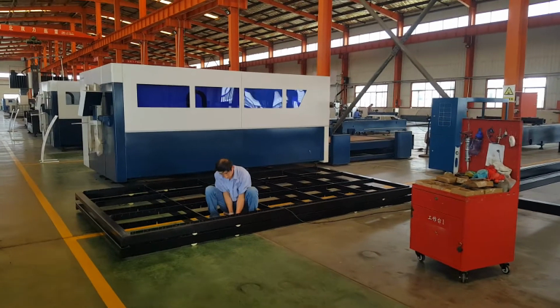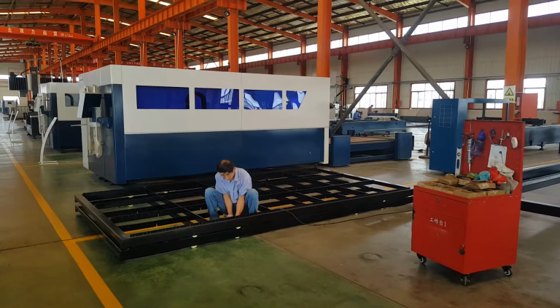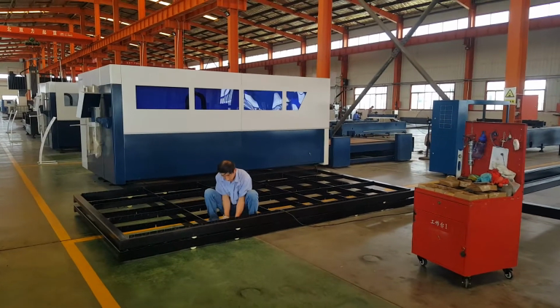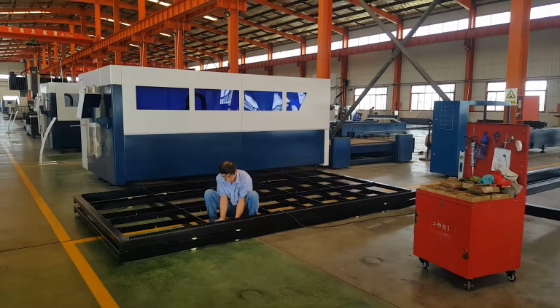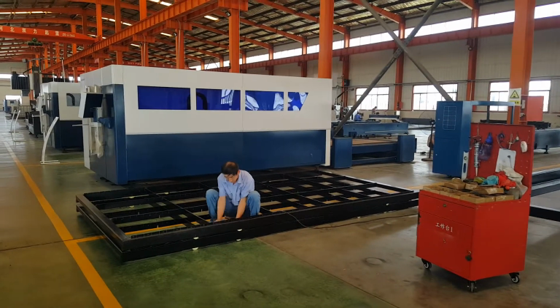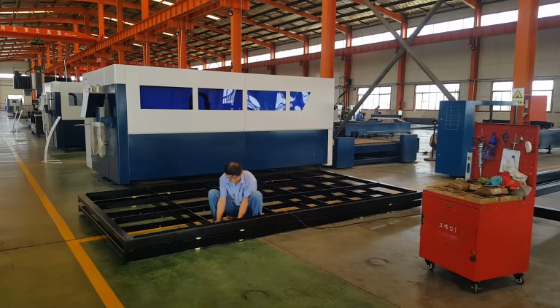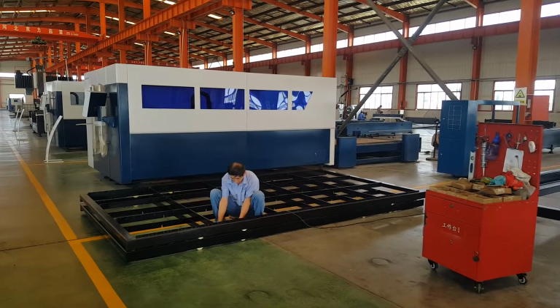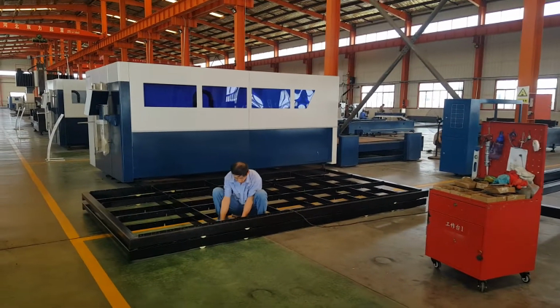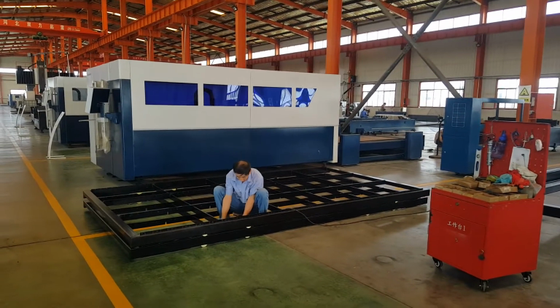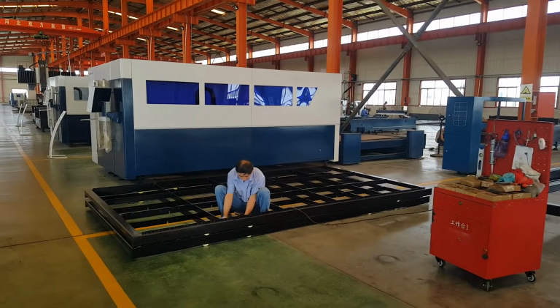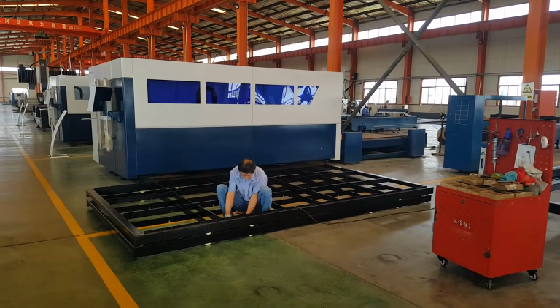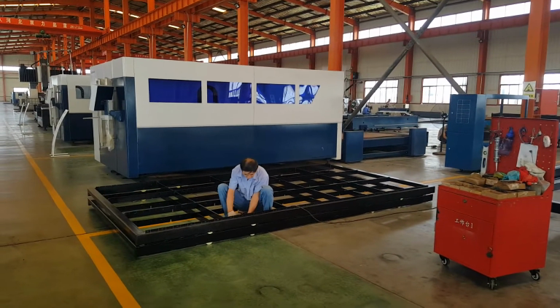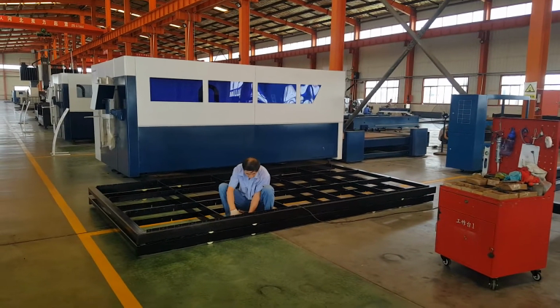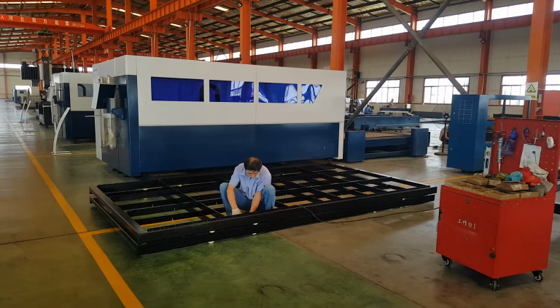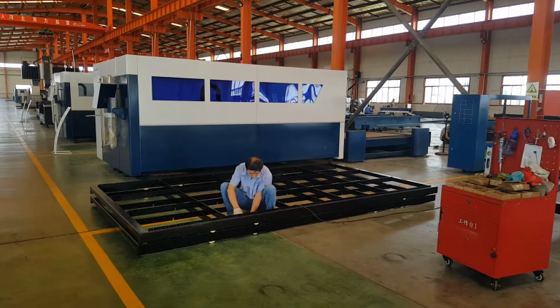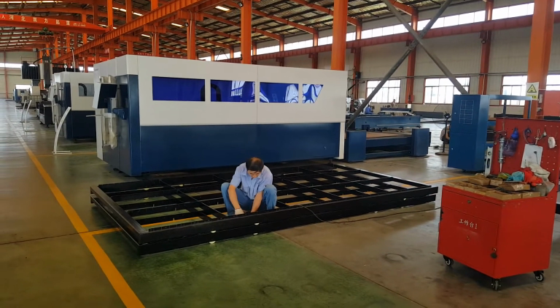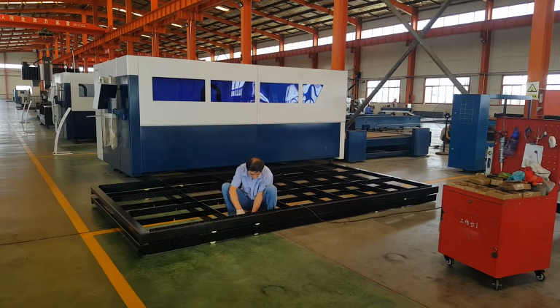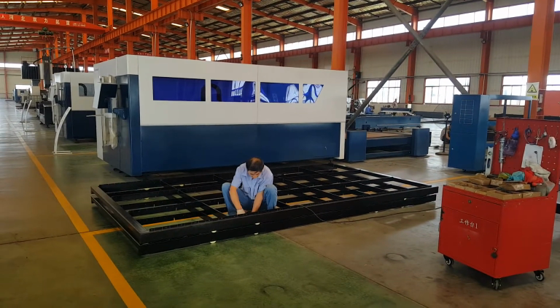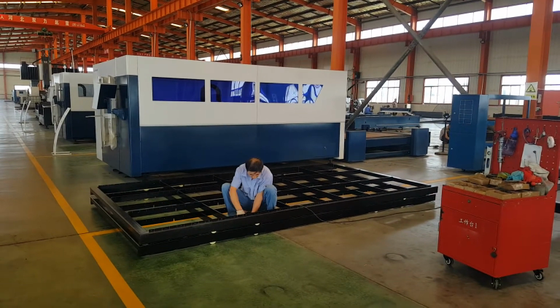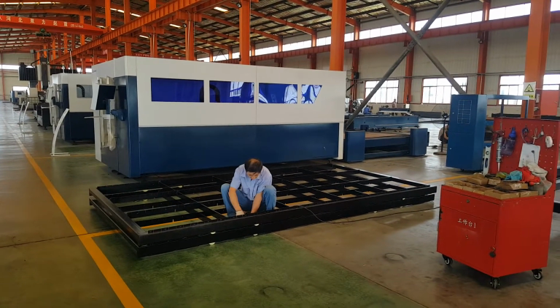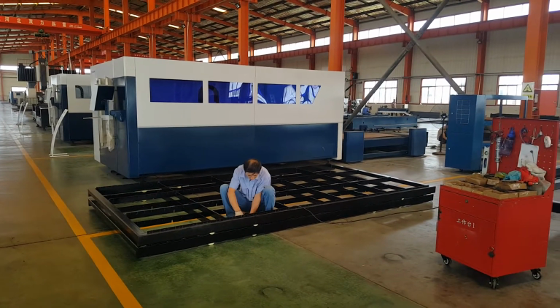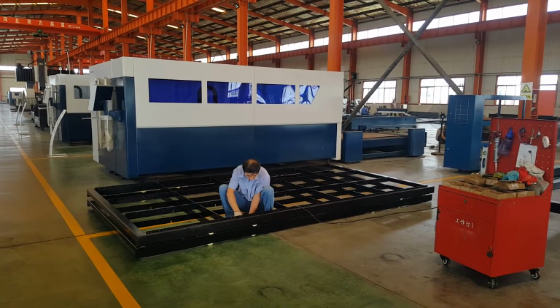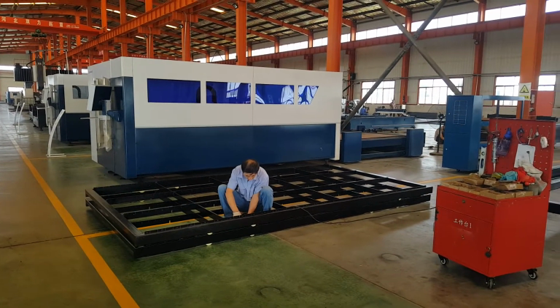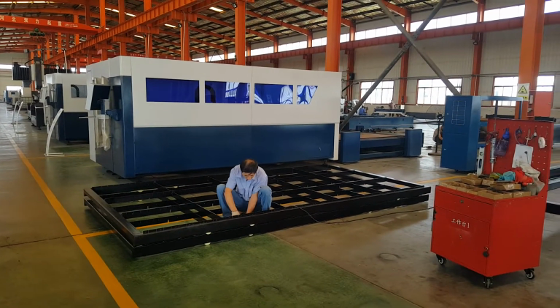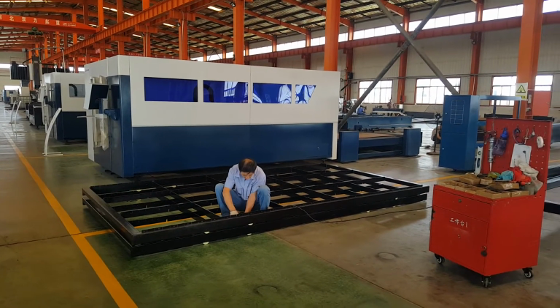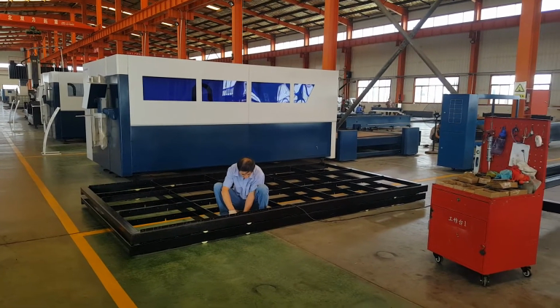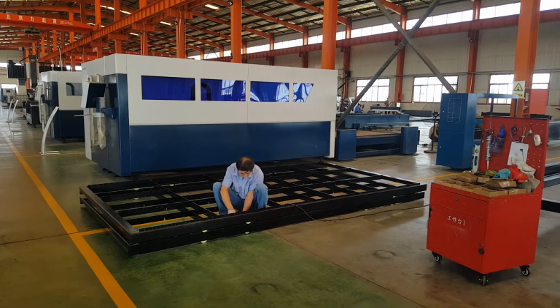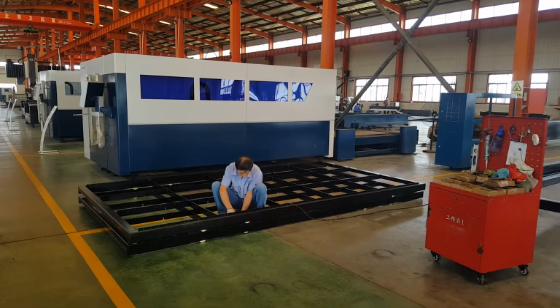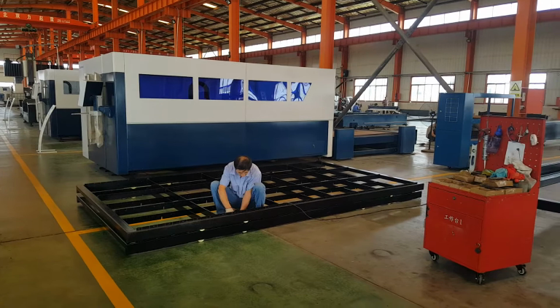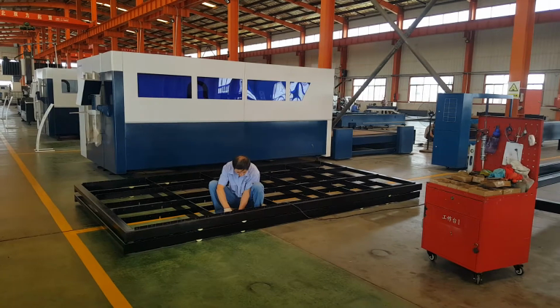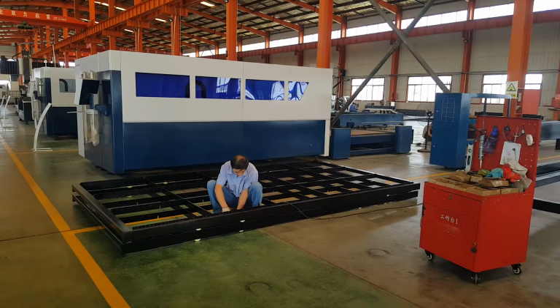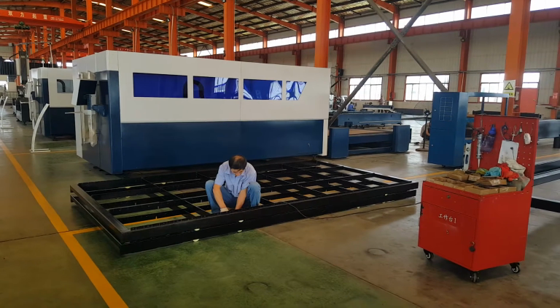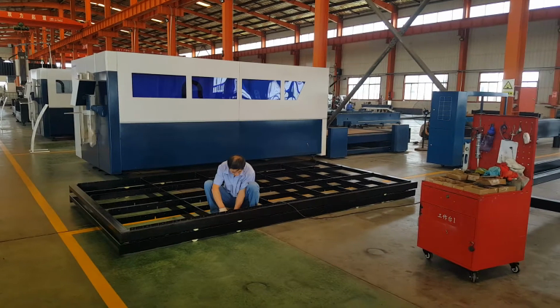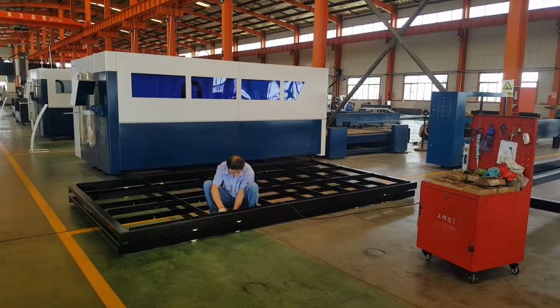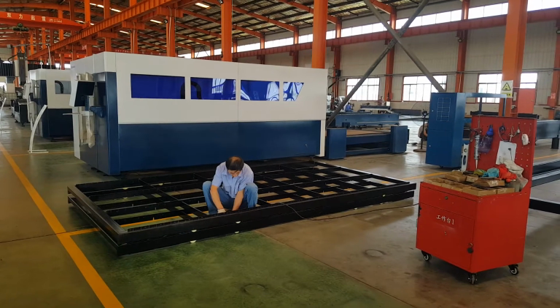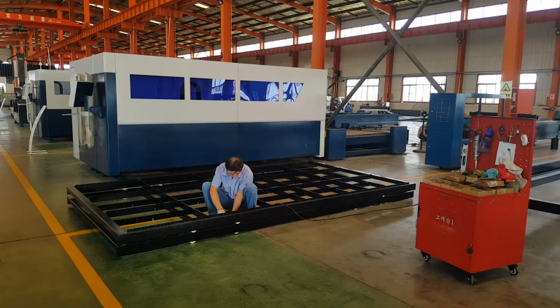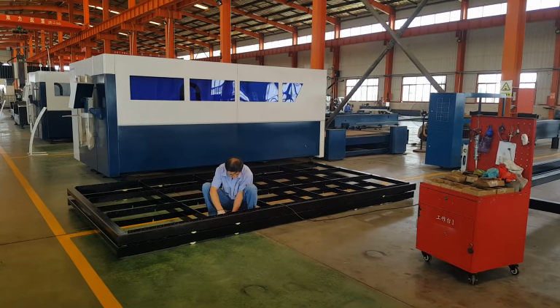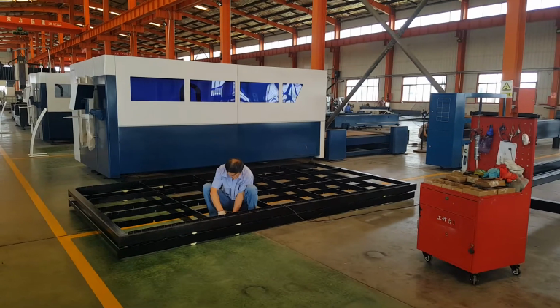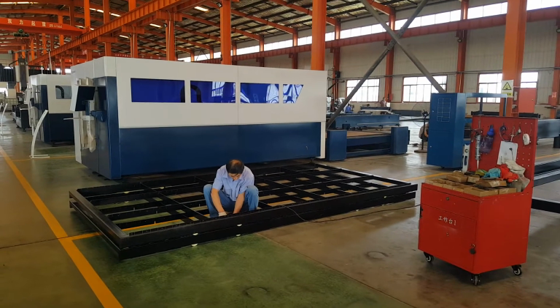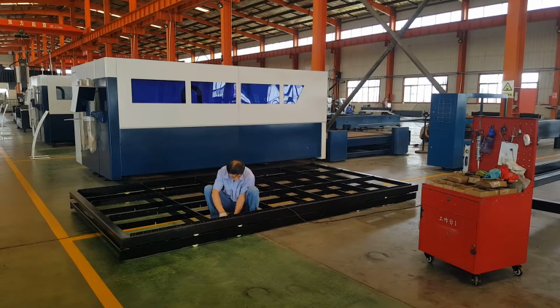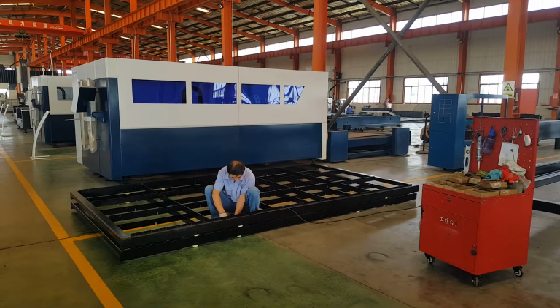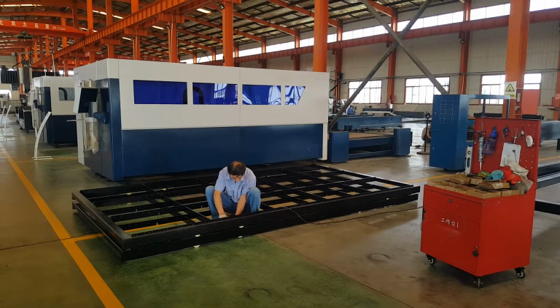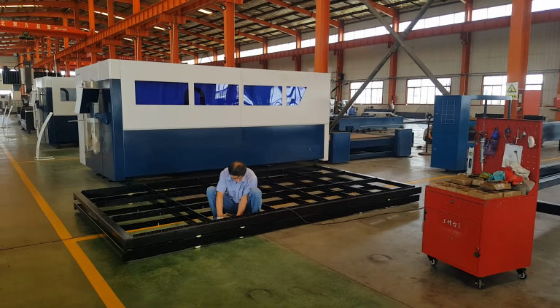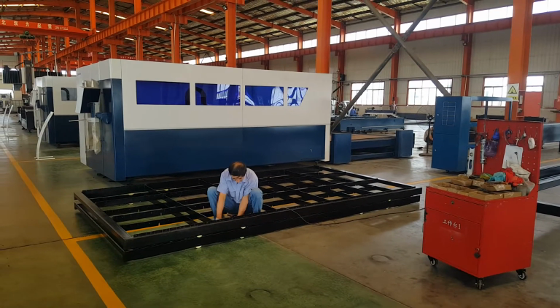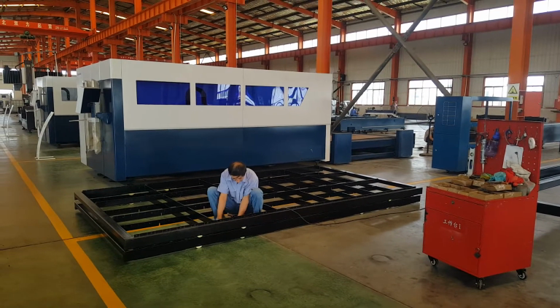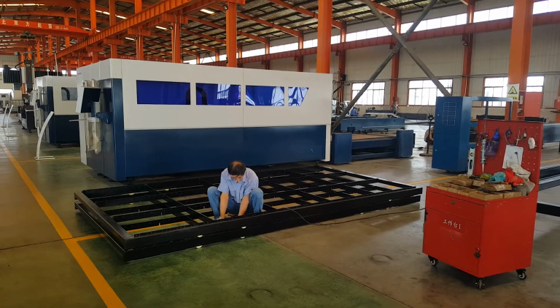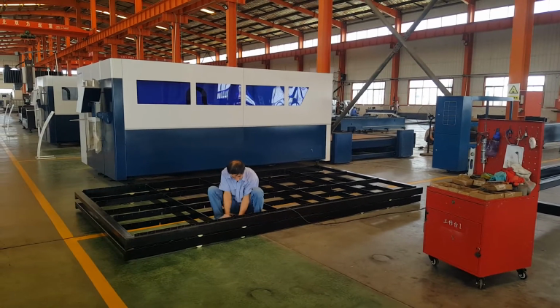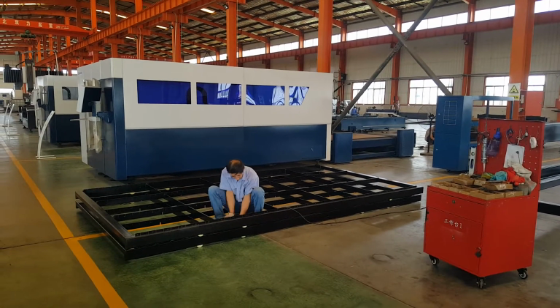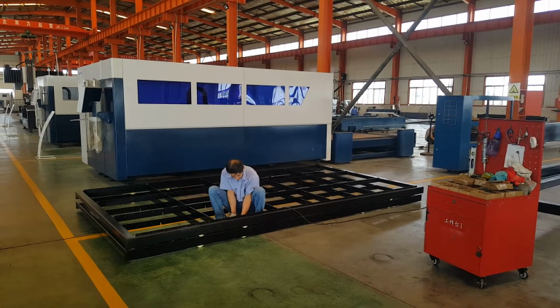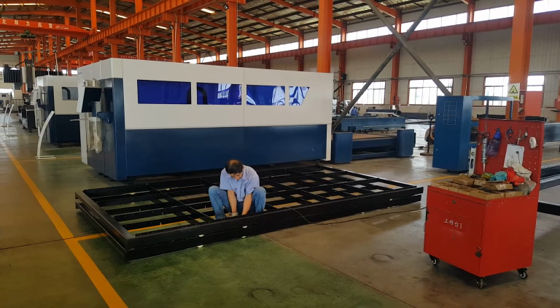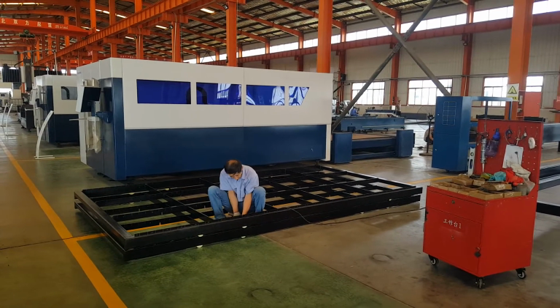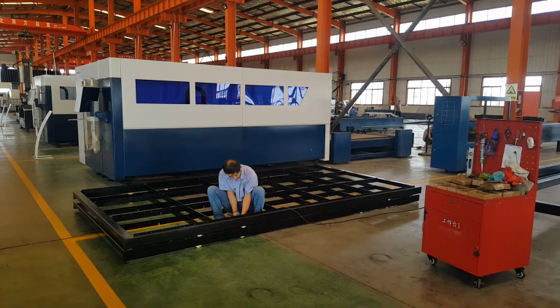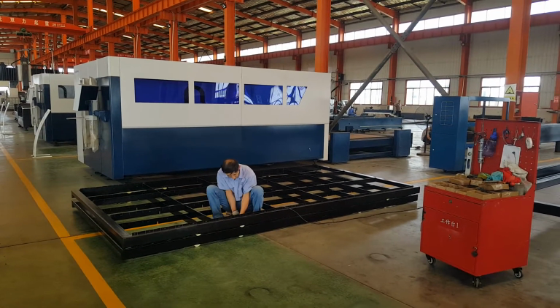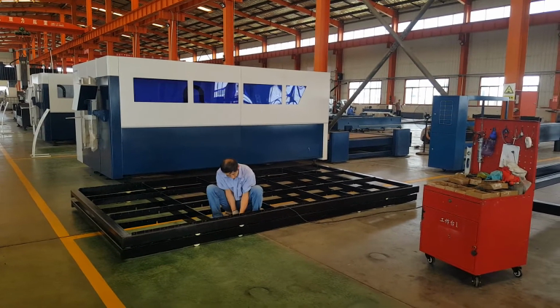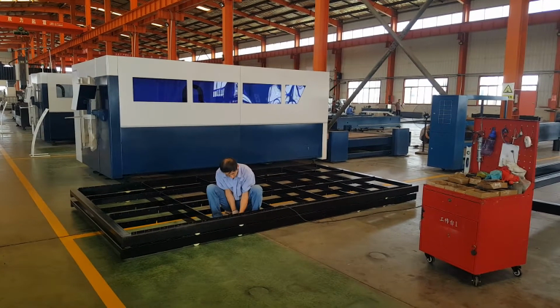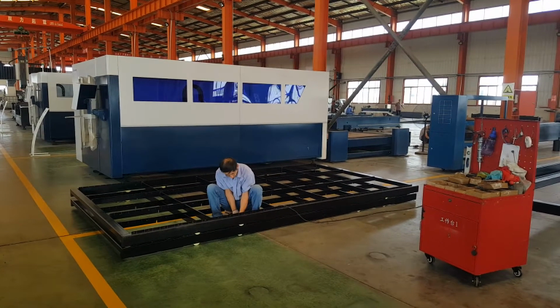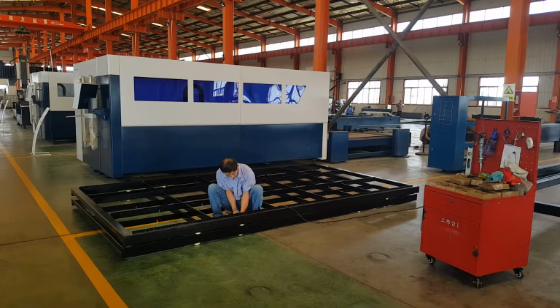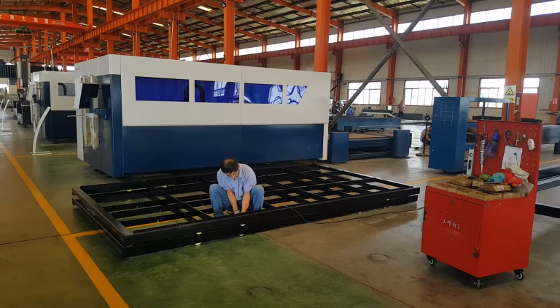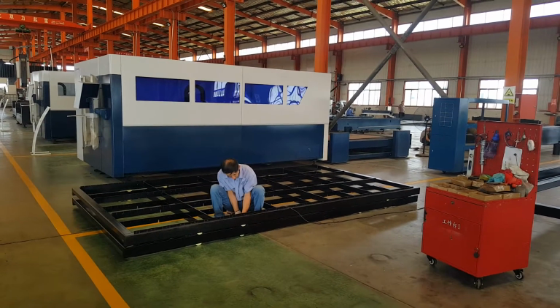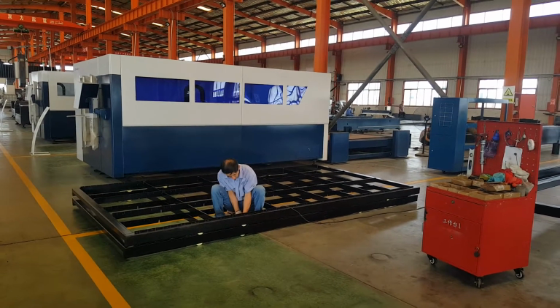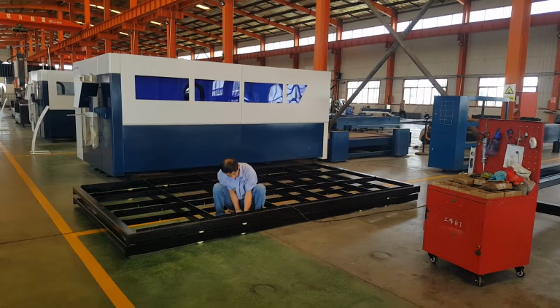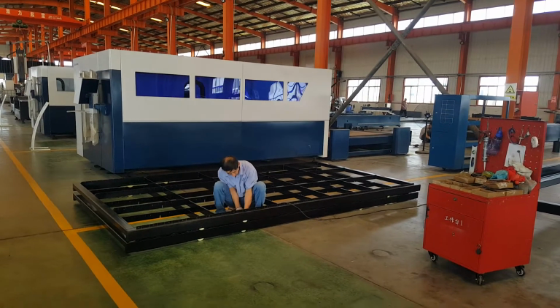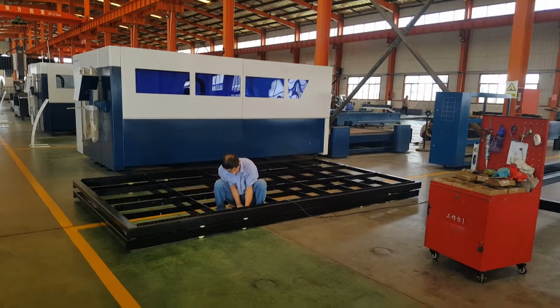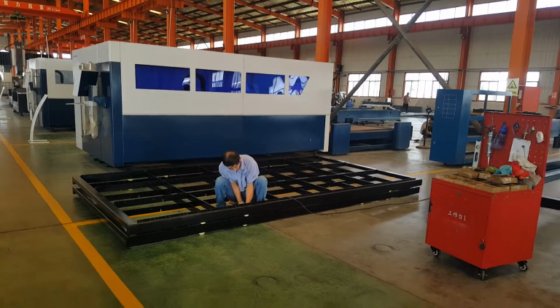This machine, for these two models, is for stock: 2 kilowatt and 3 kilowatt standard size.